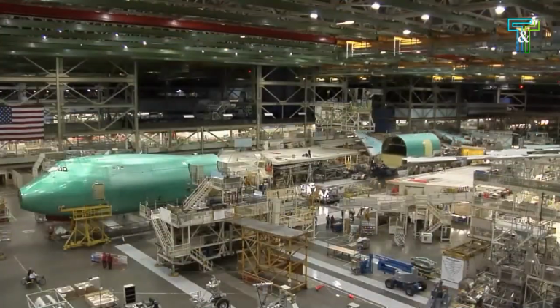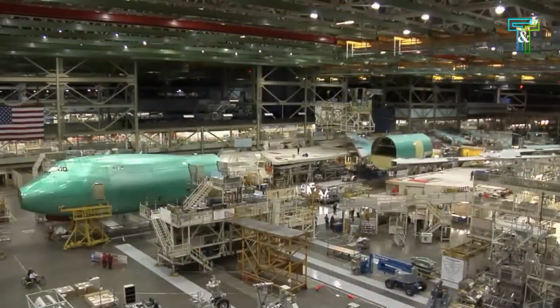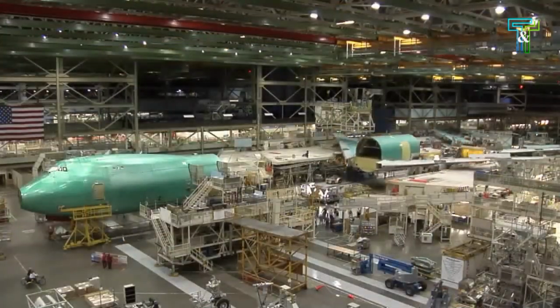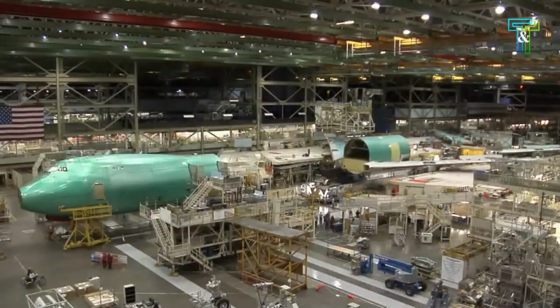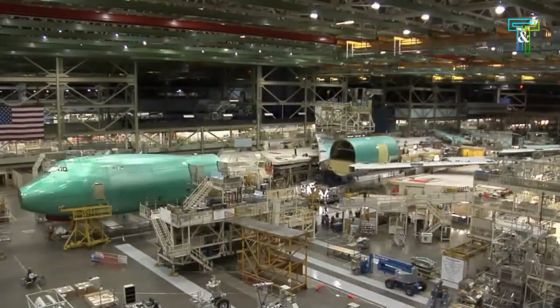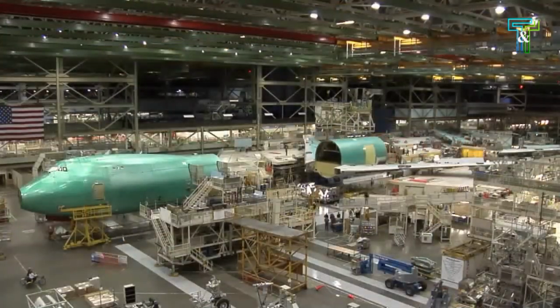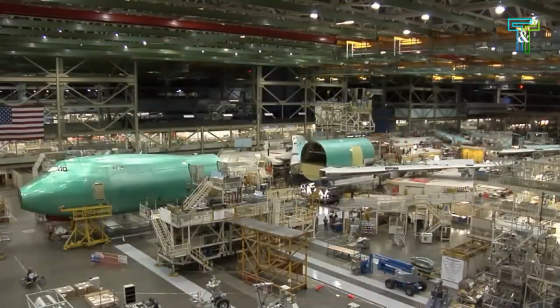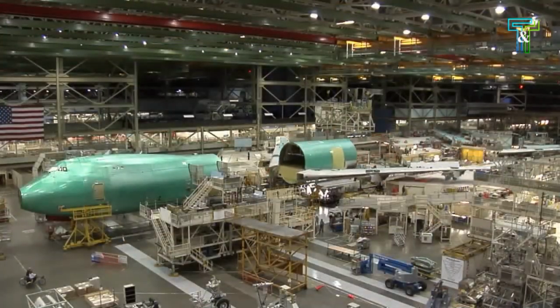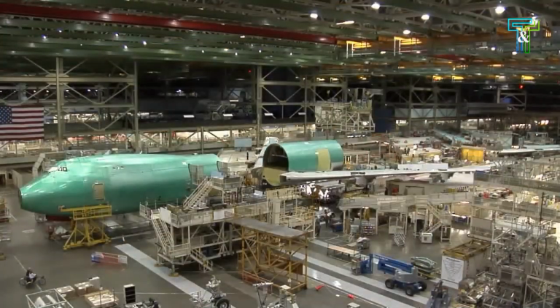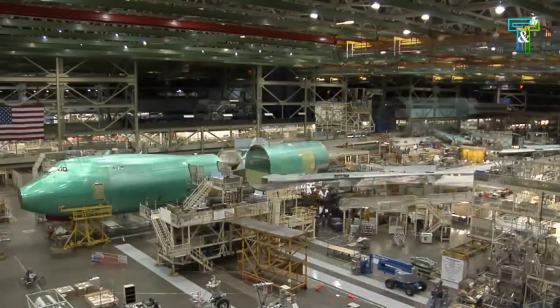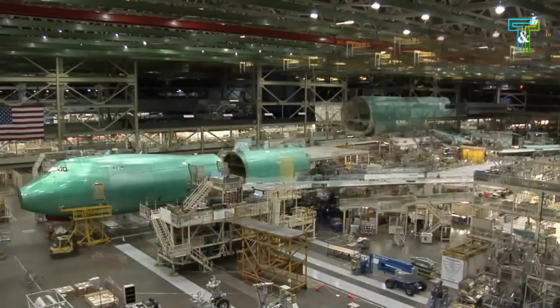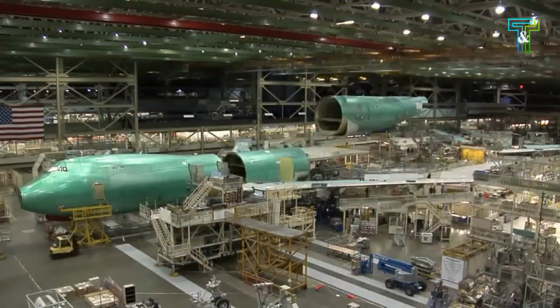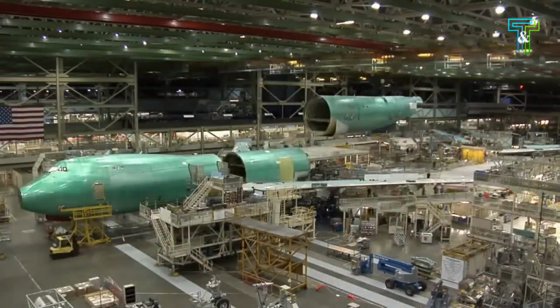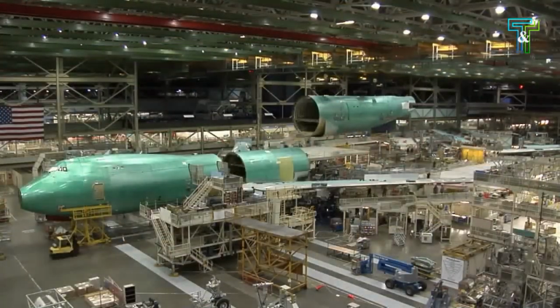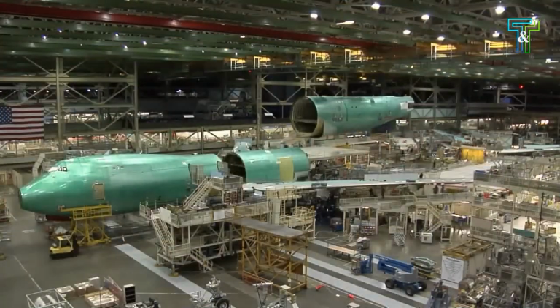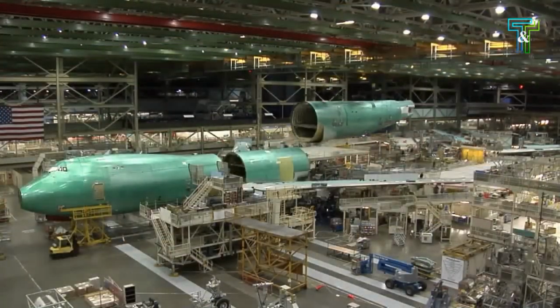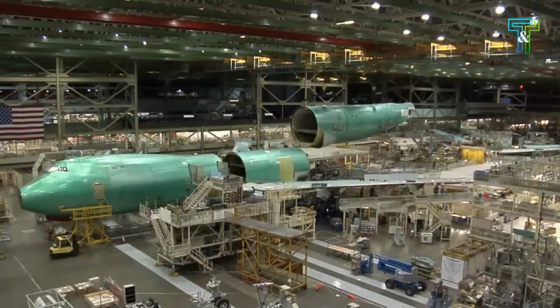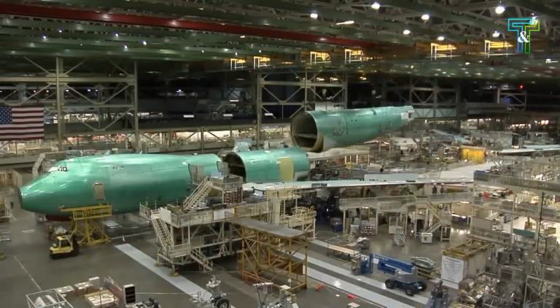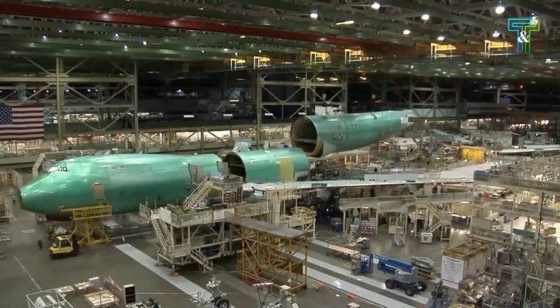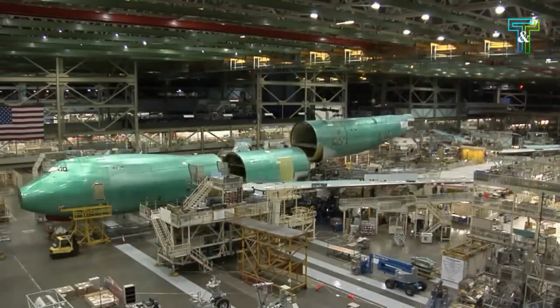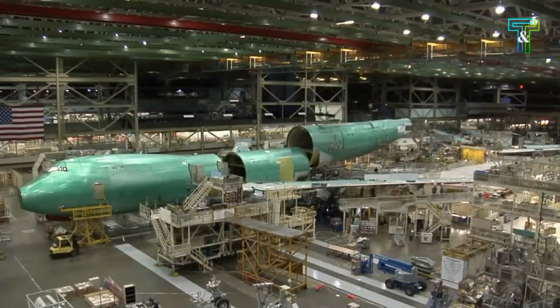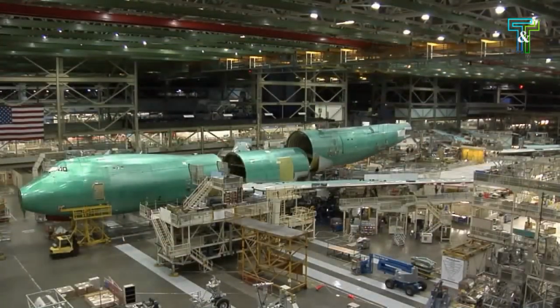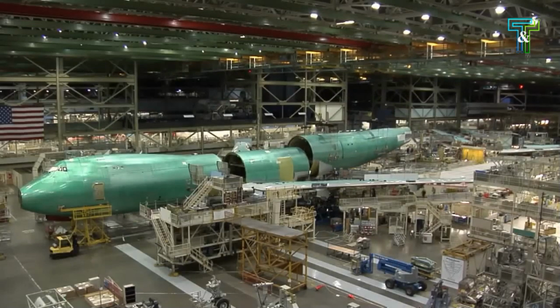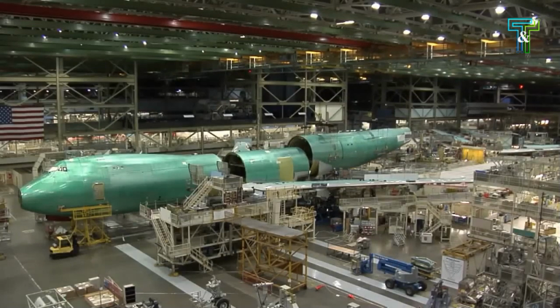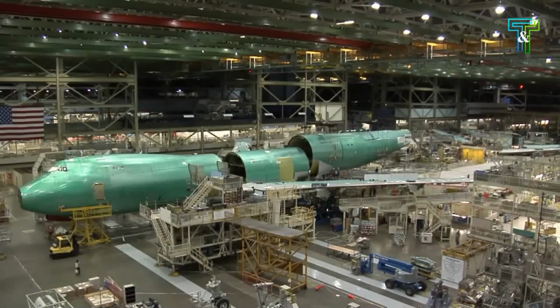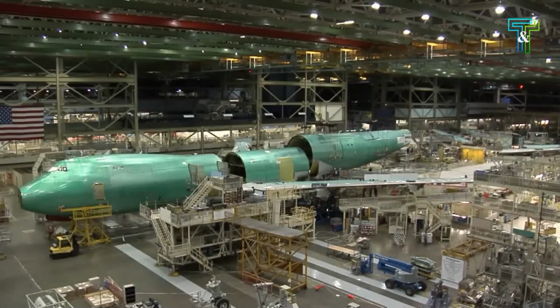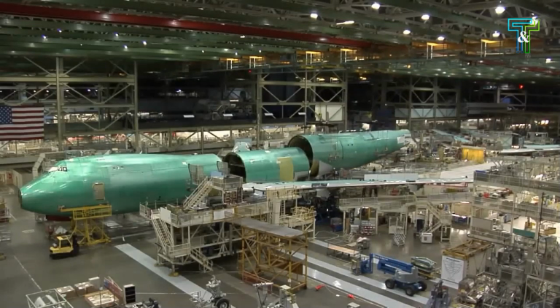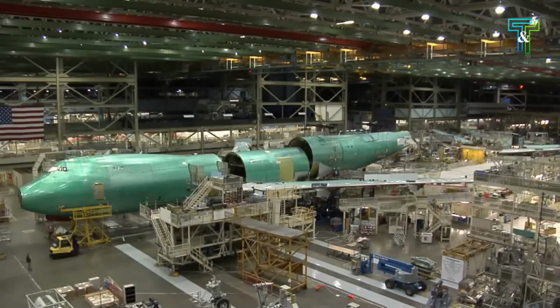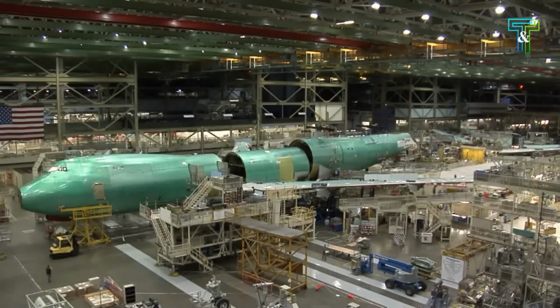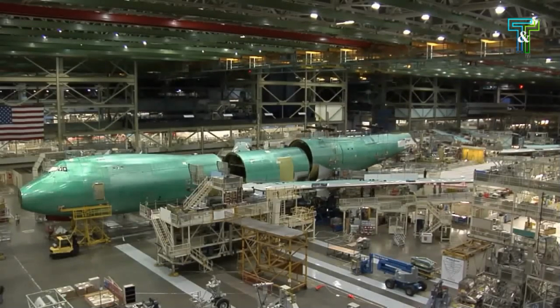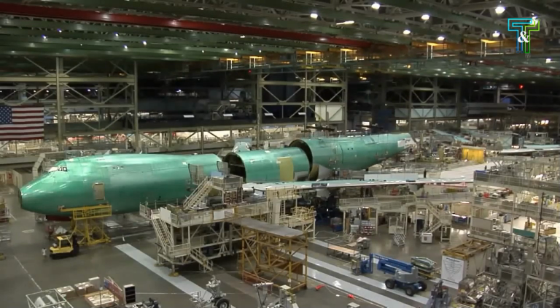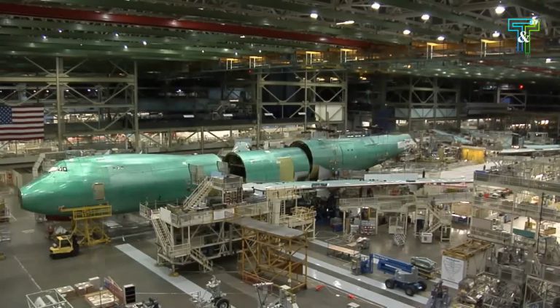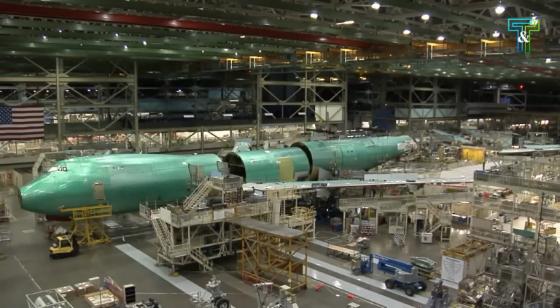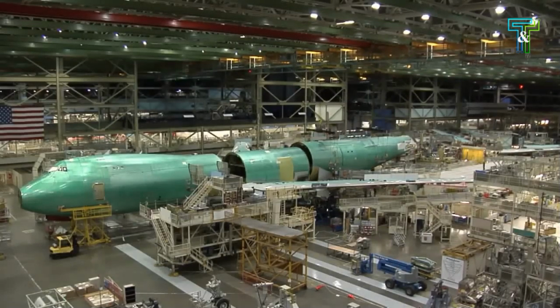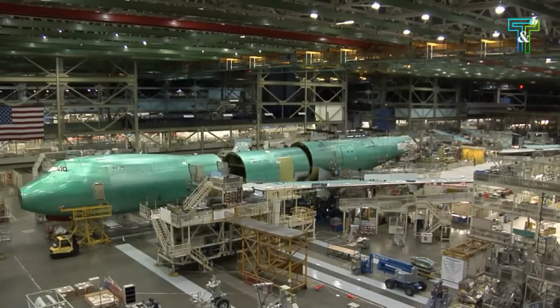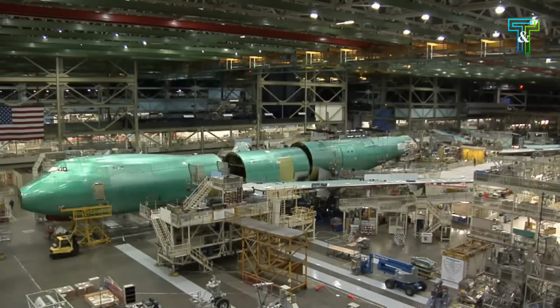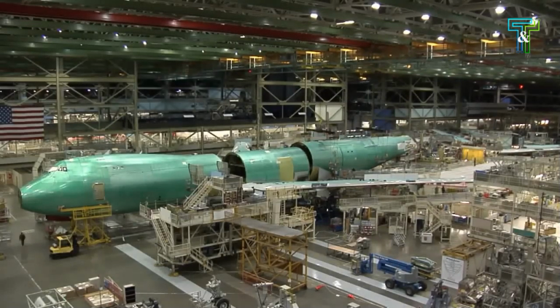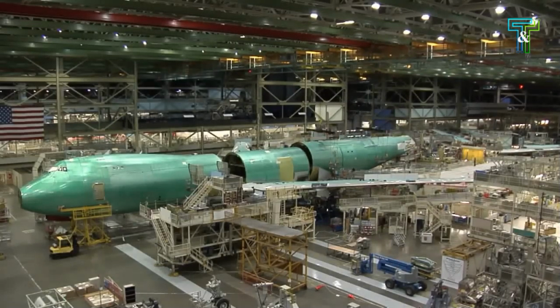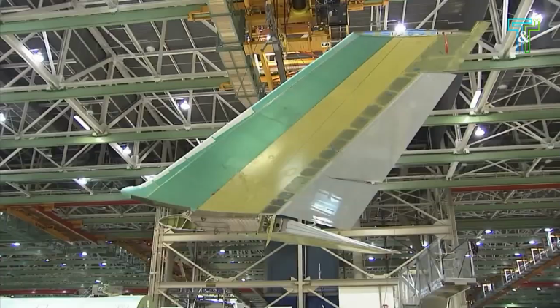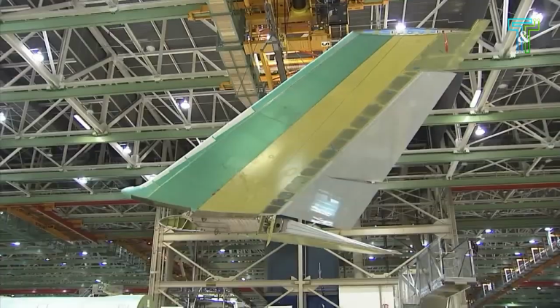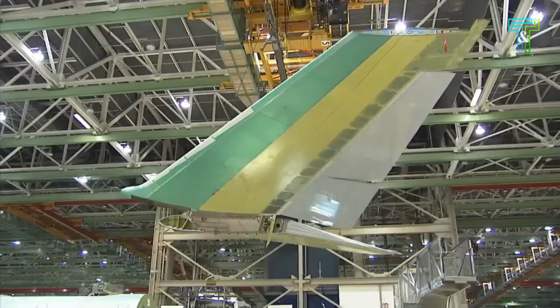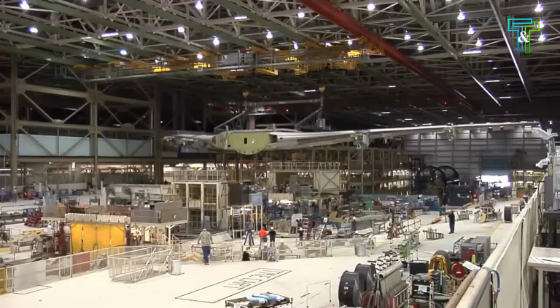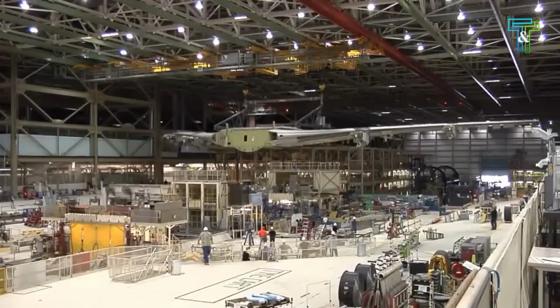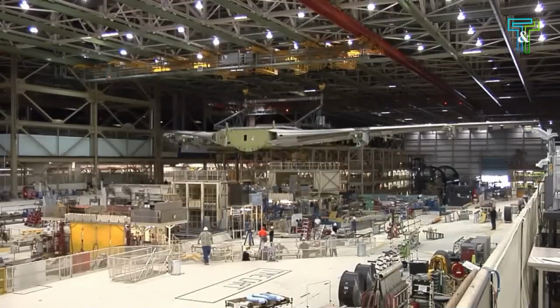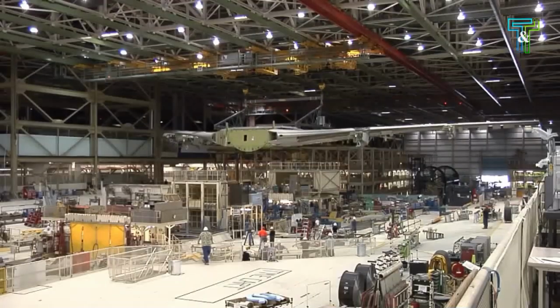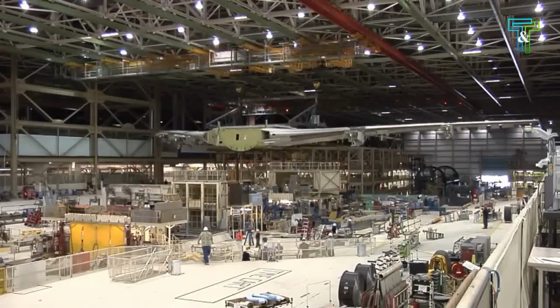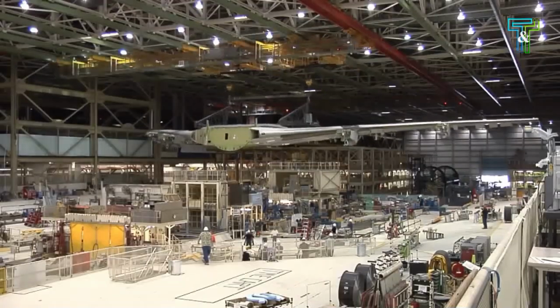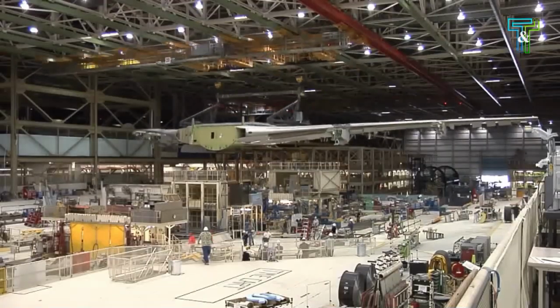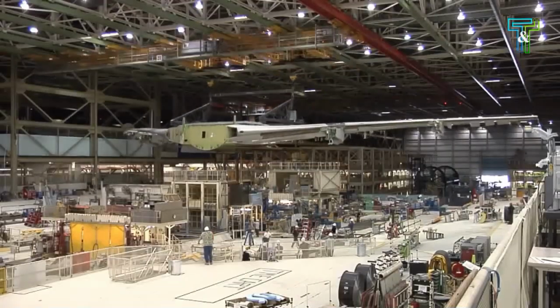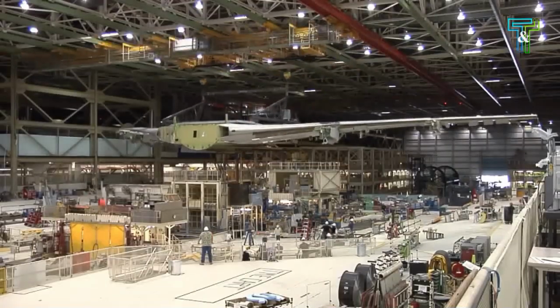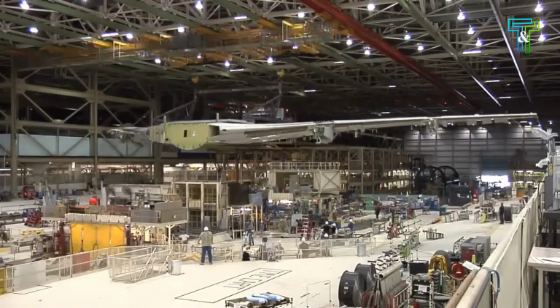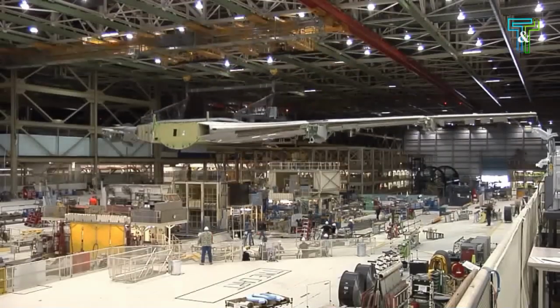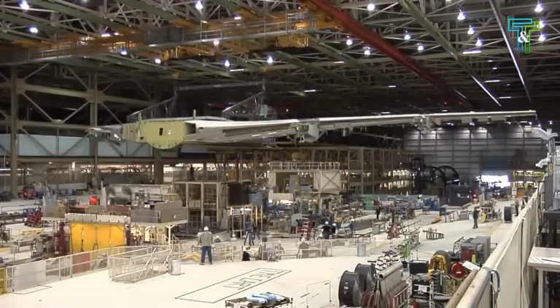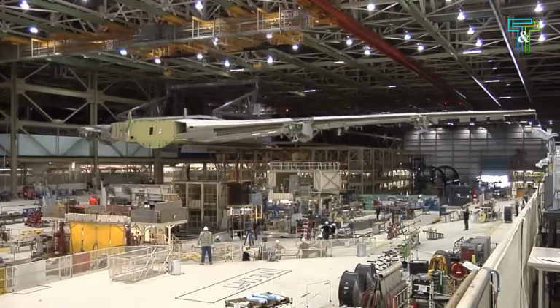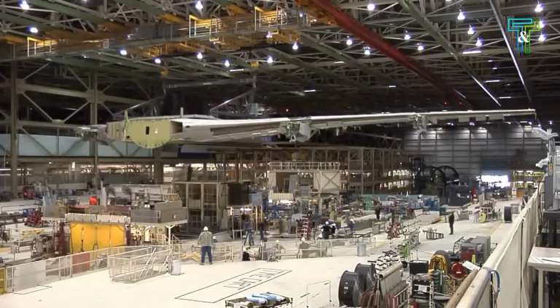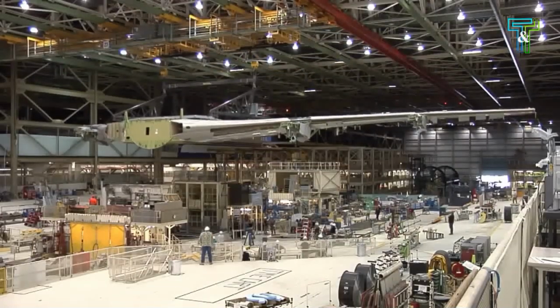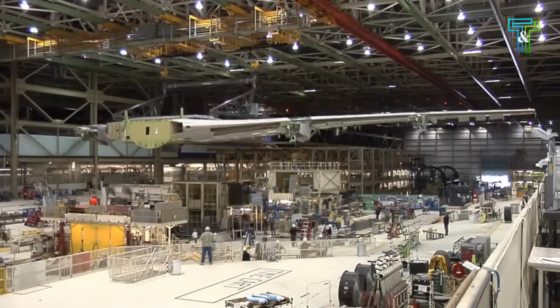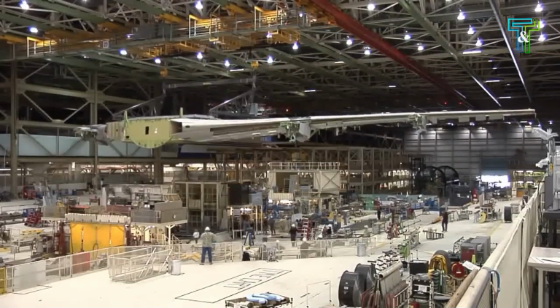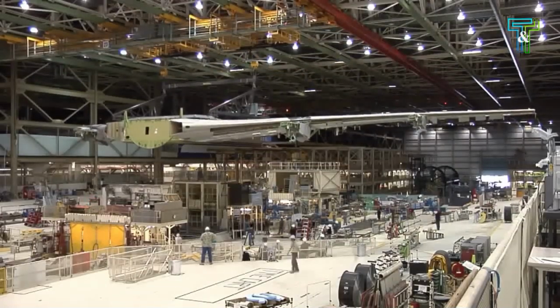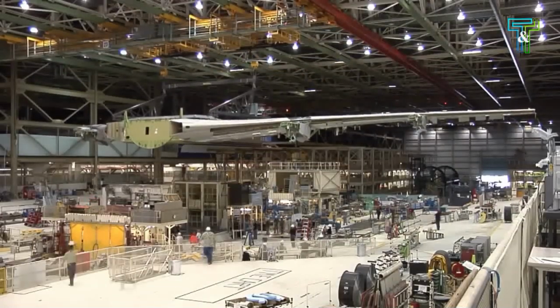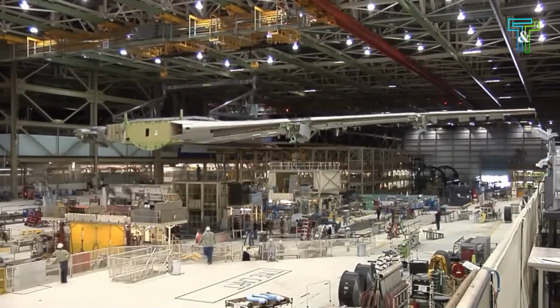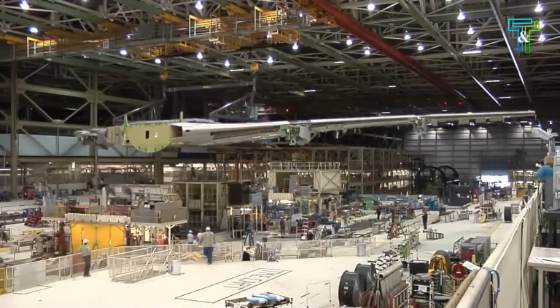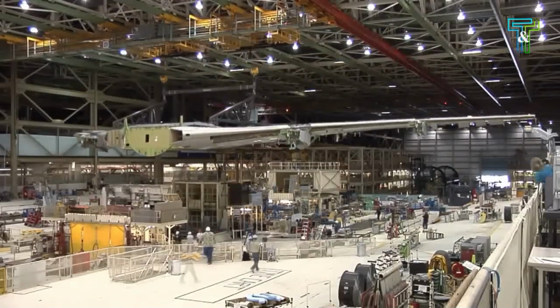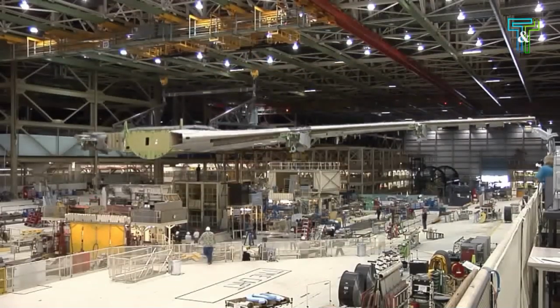While keeping its basic structure and sweep, the wing is thicker and deeper, holding more fuel, and wider with raked wingtips.